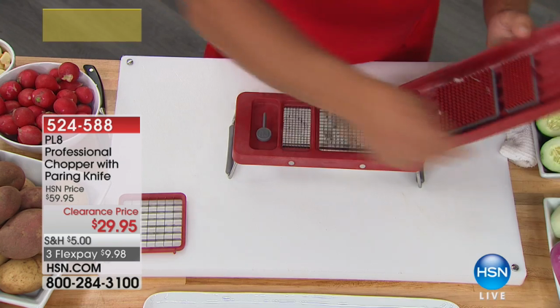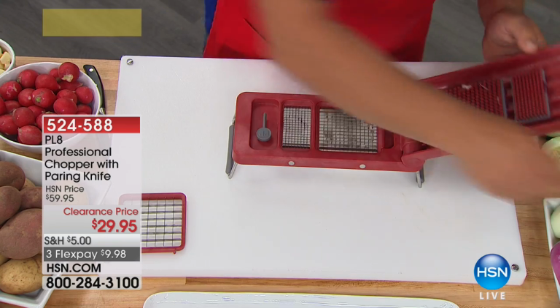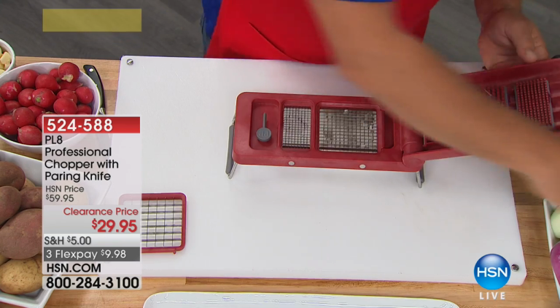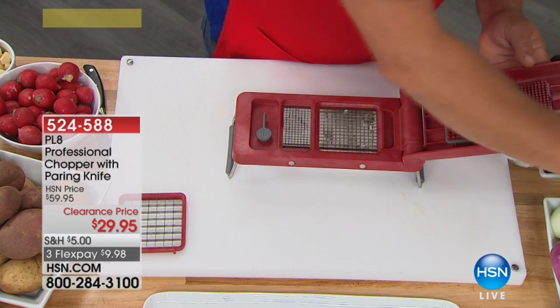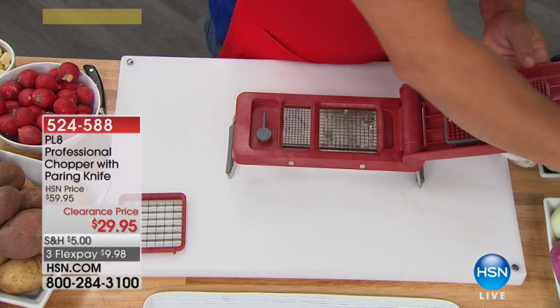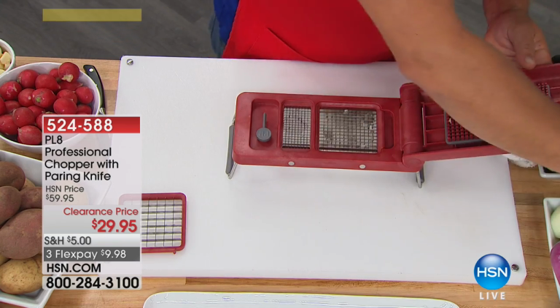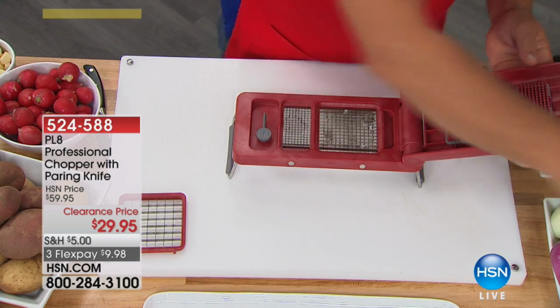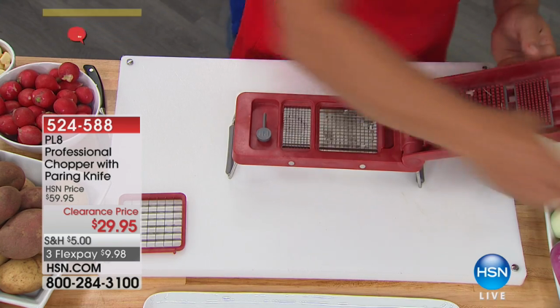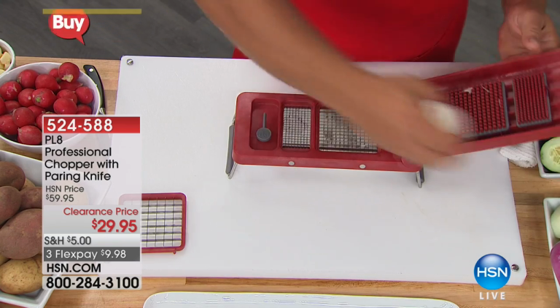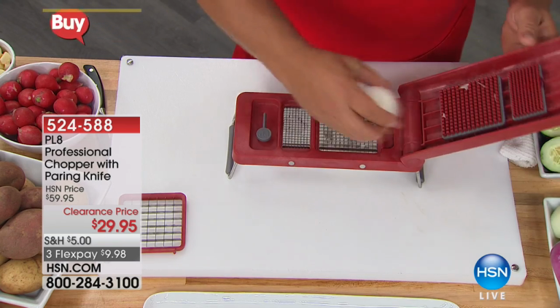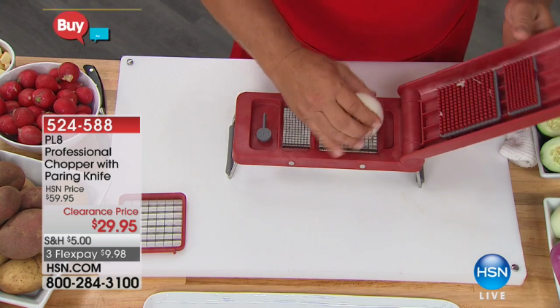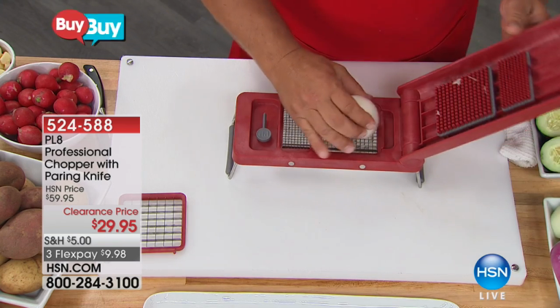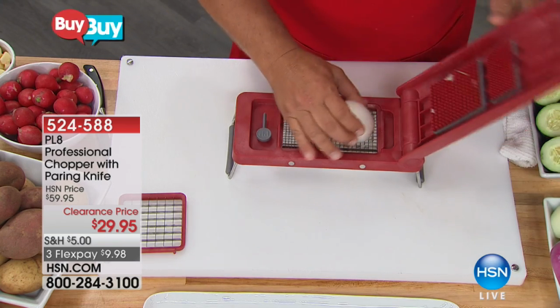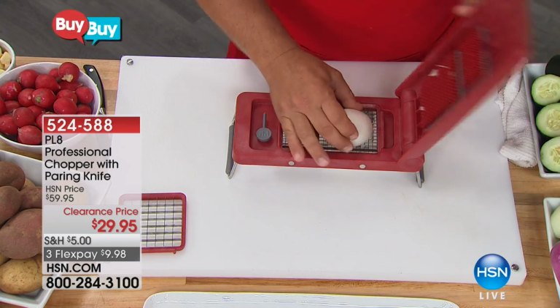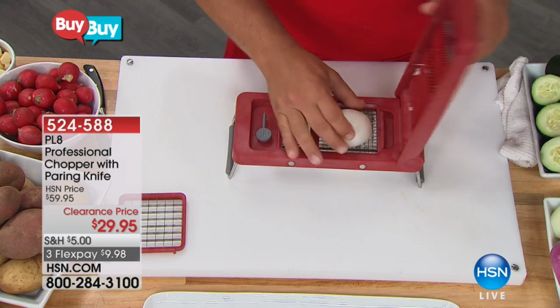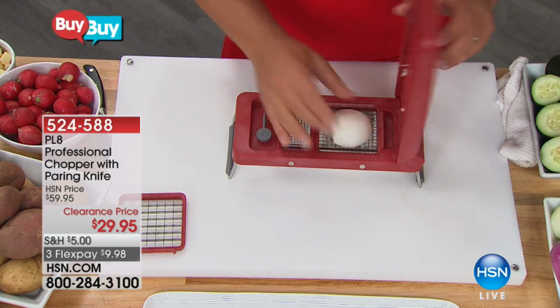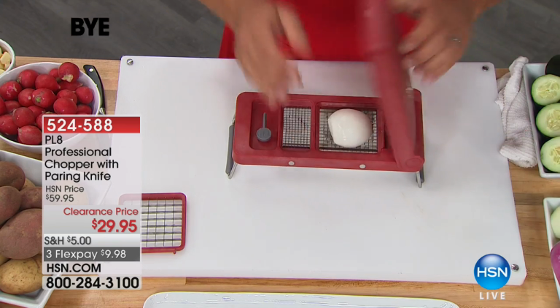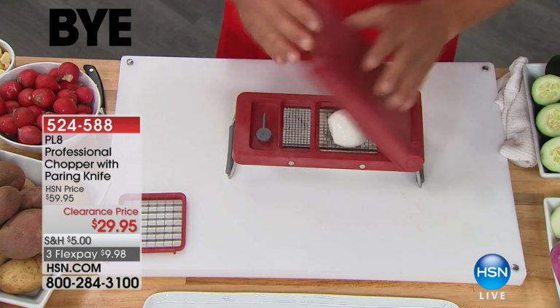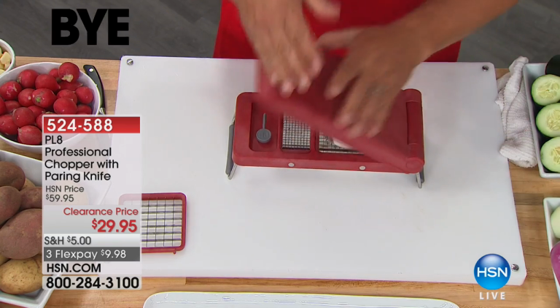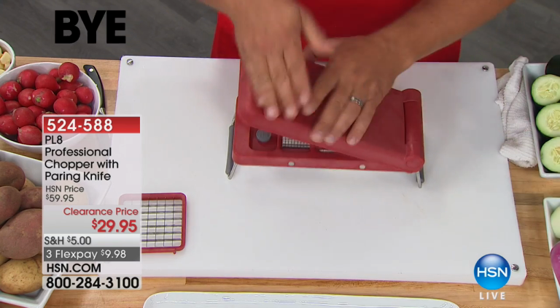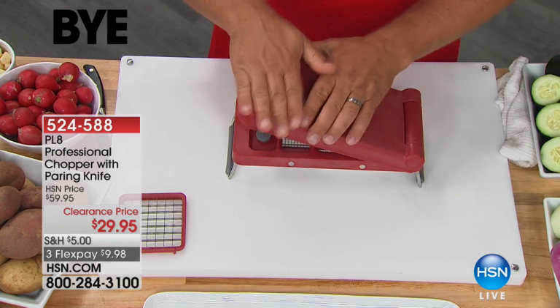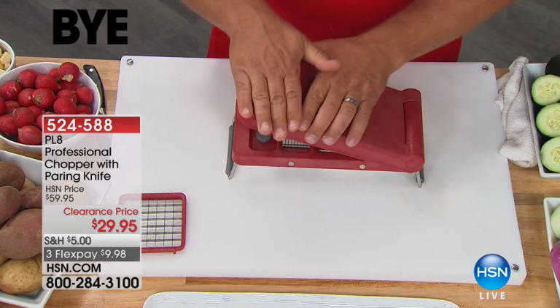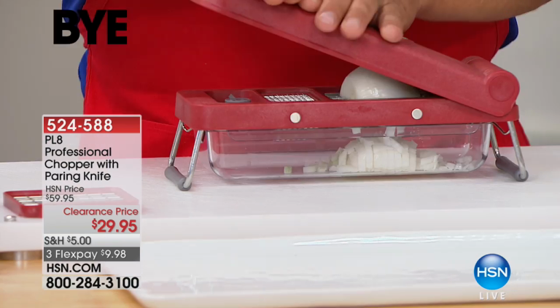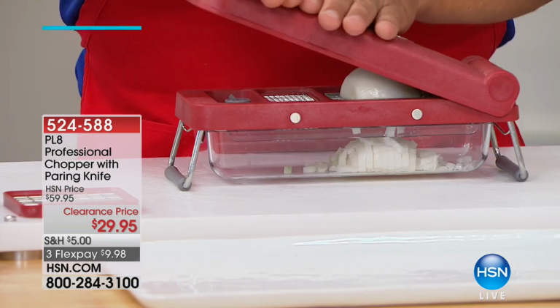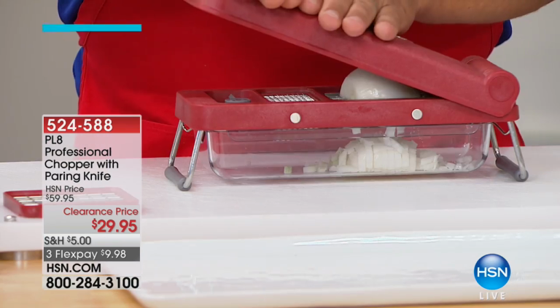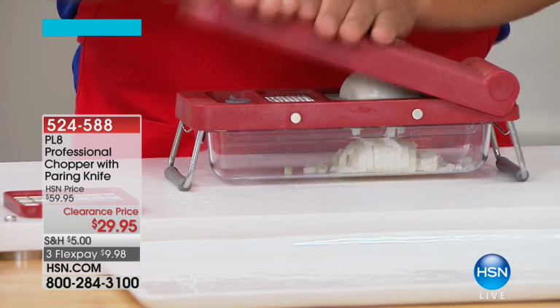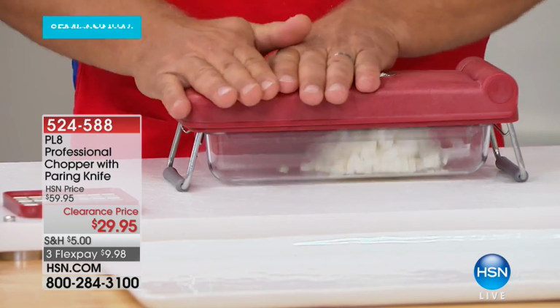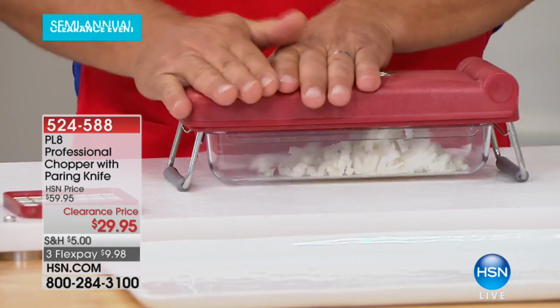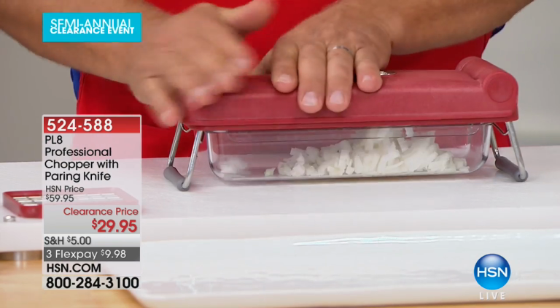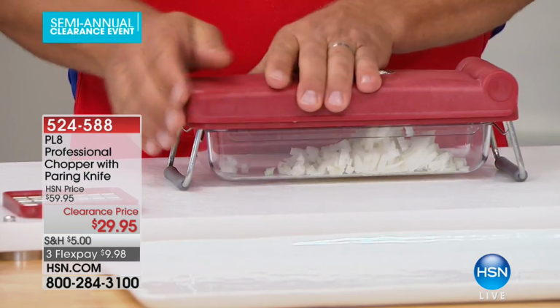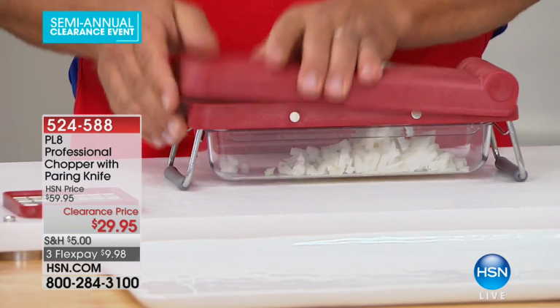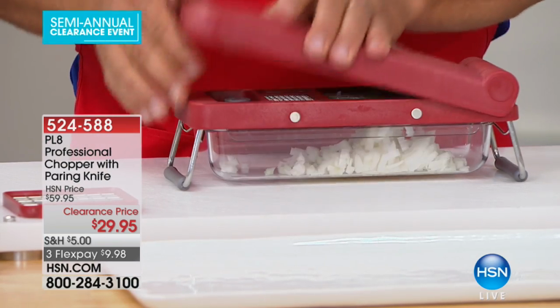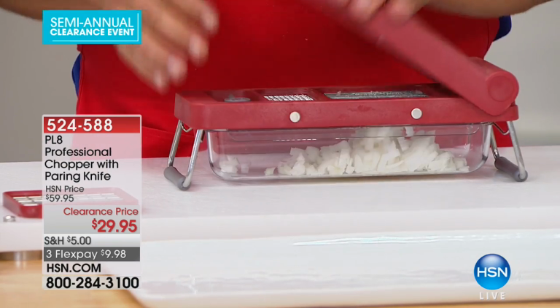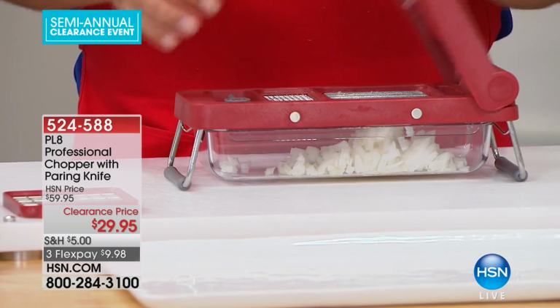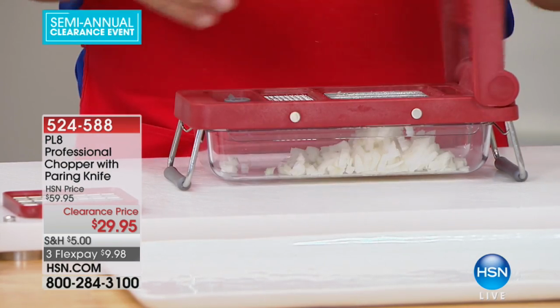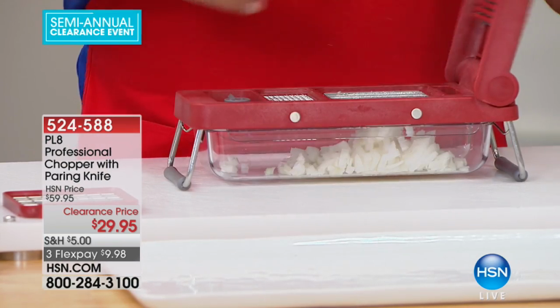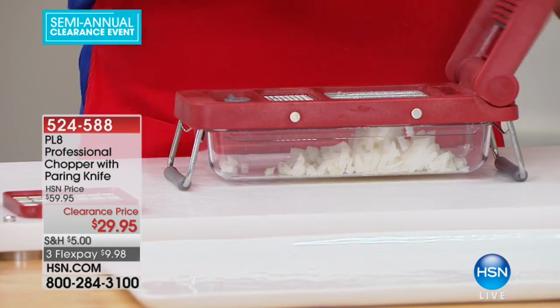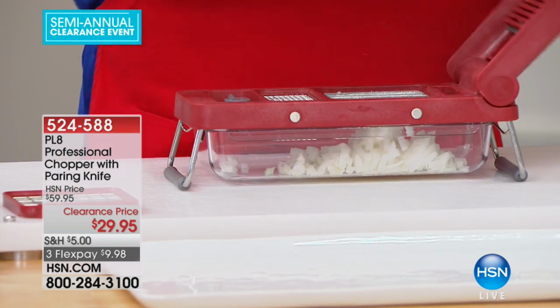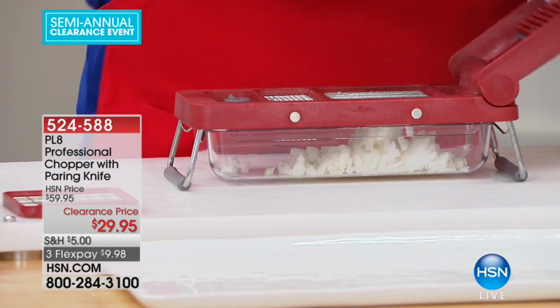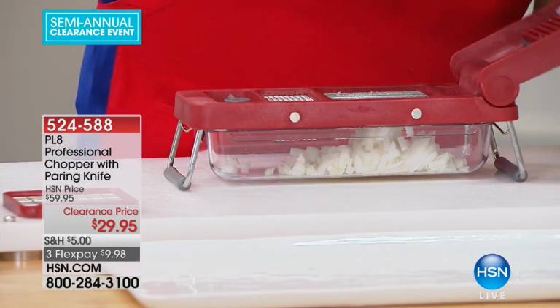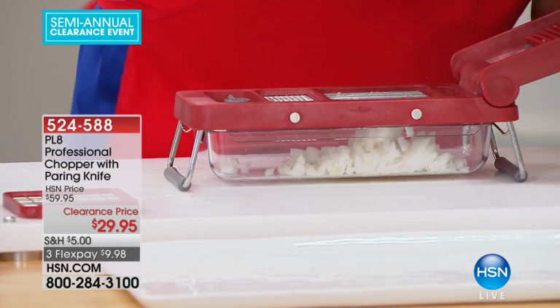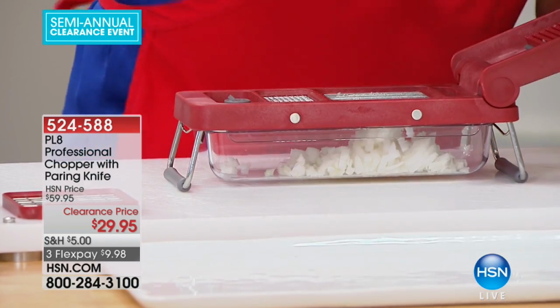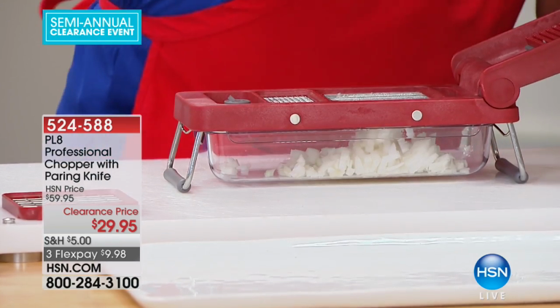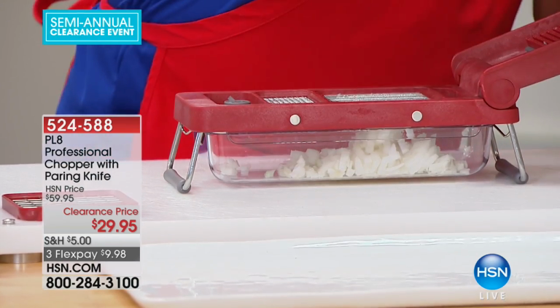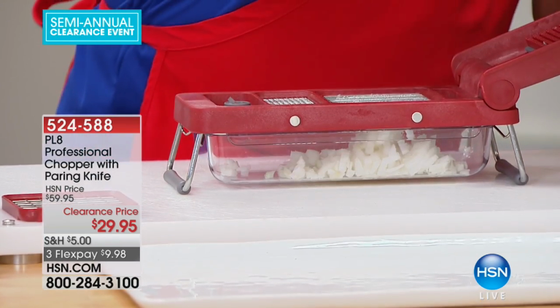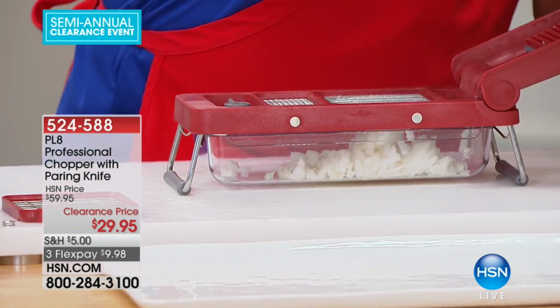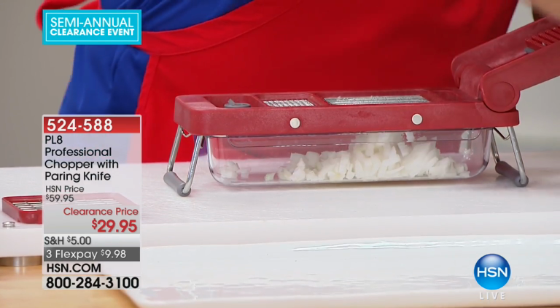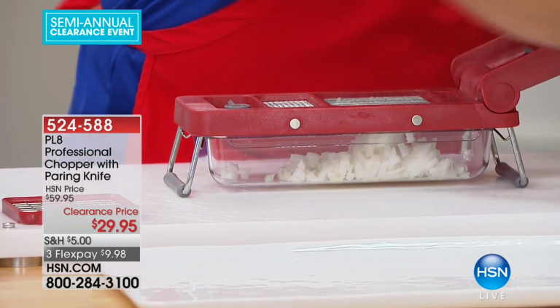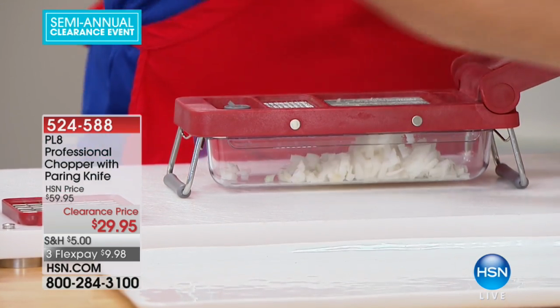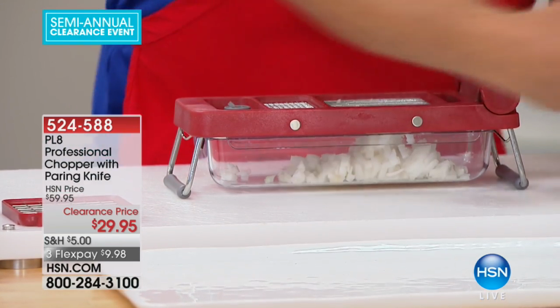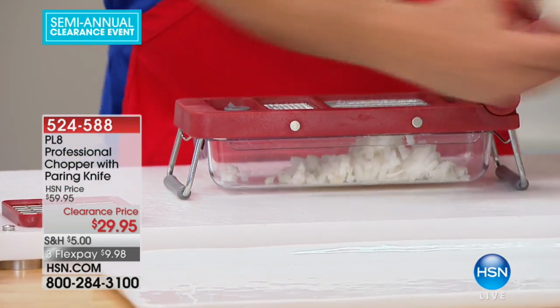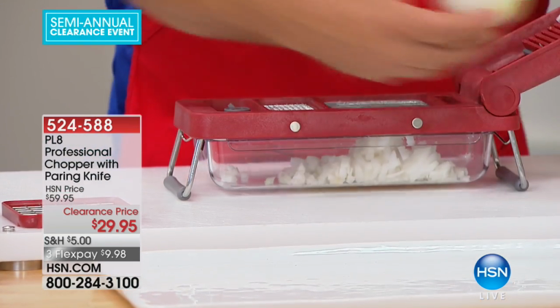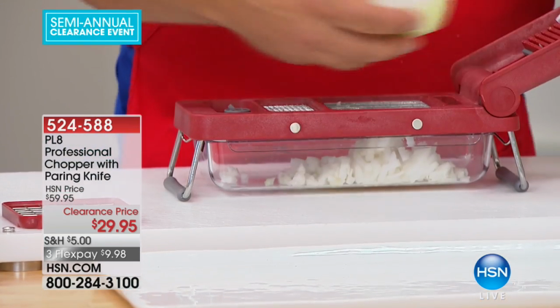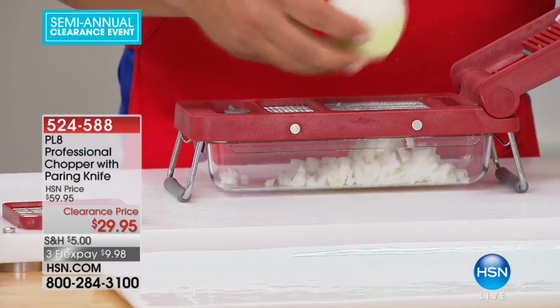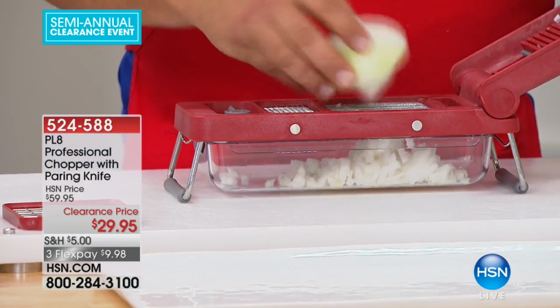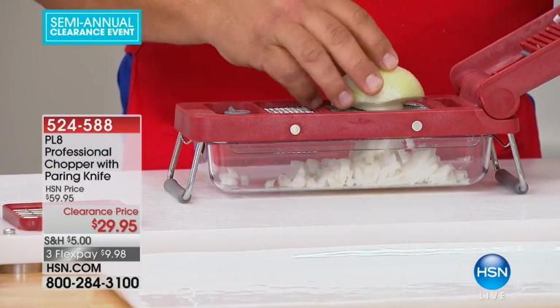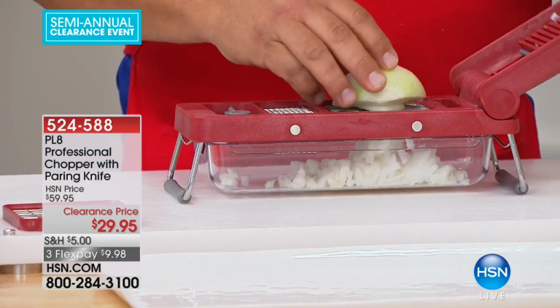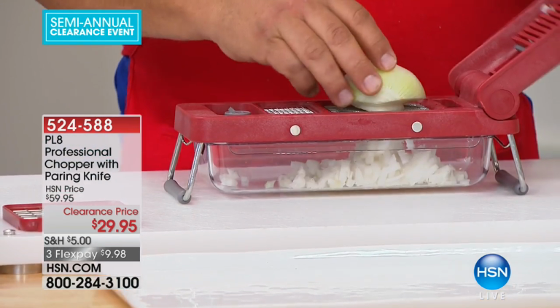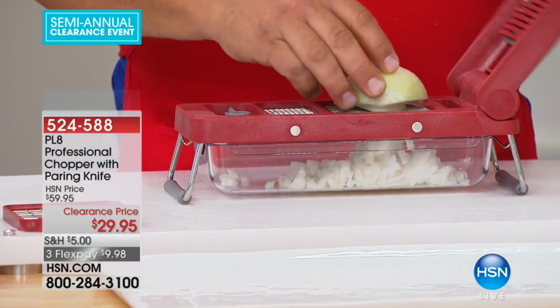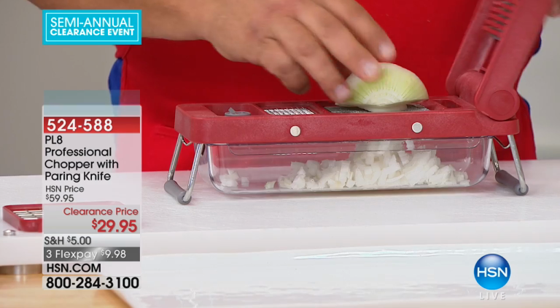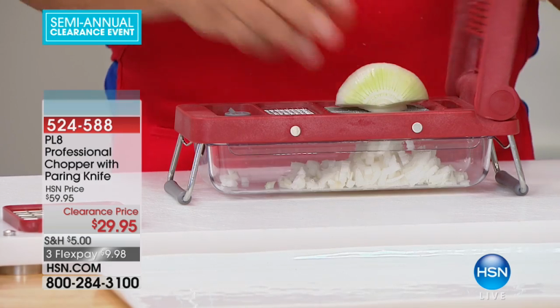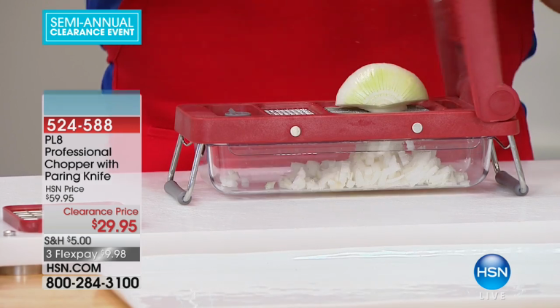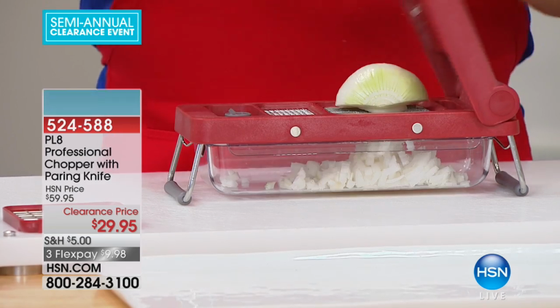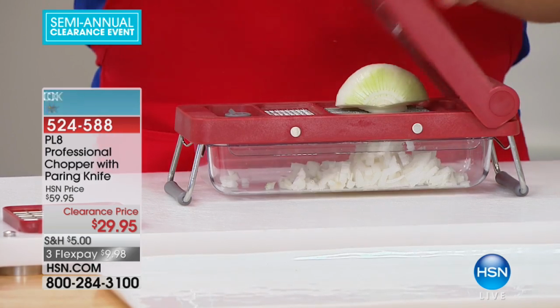Up another $50. So take advantage of our today's special today. All right, we are going to move on to some kitchen clearance.